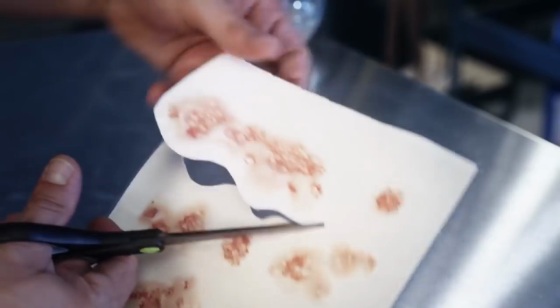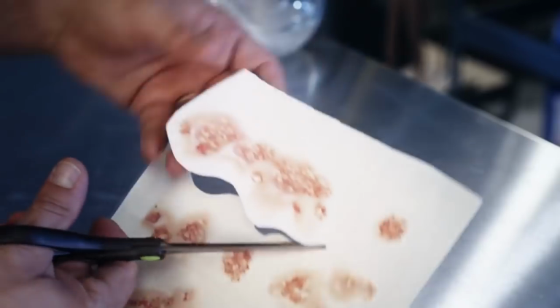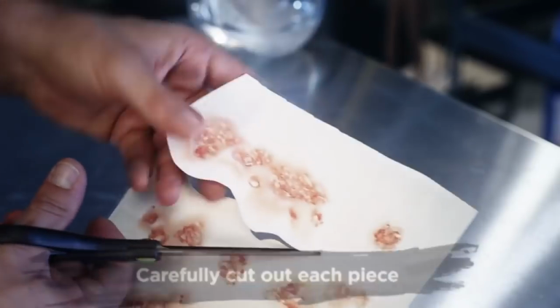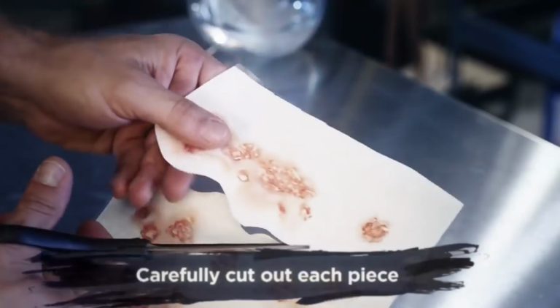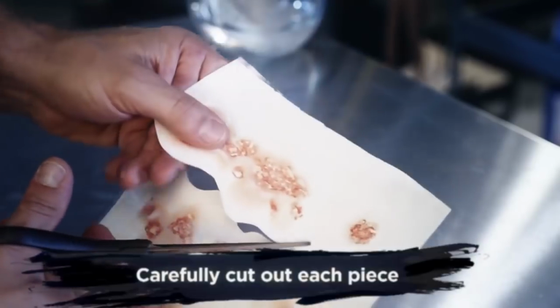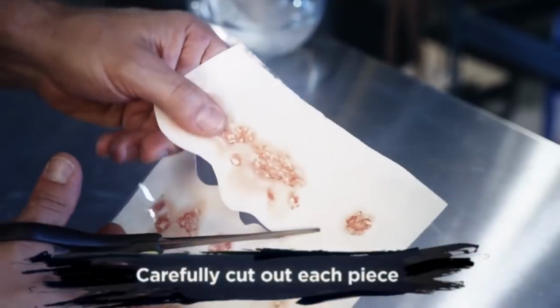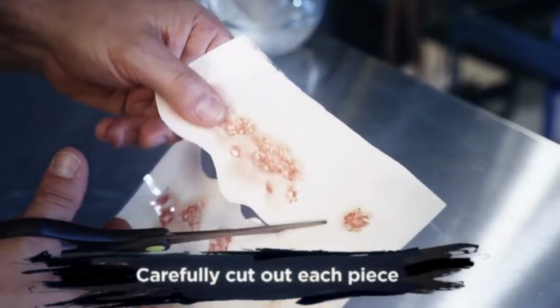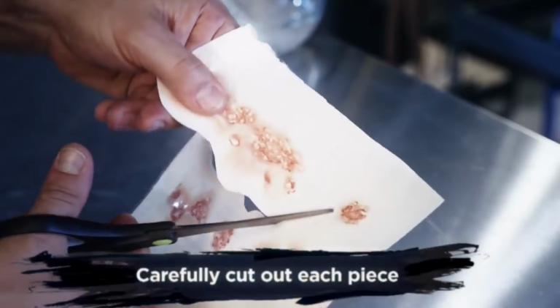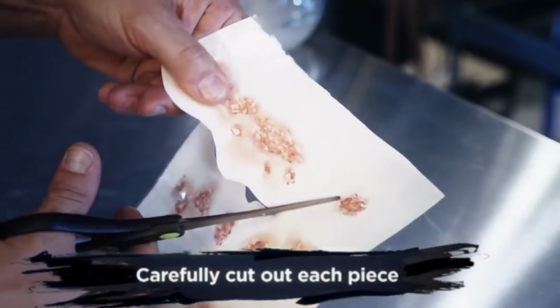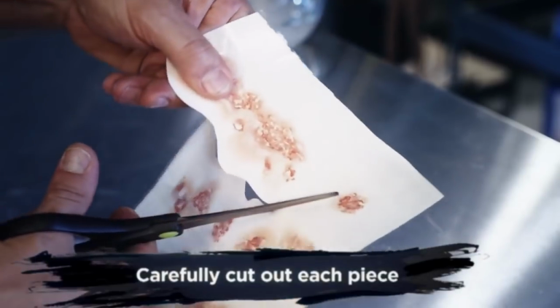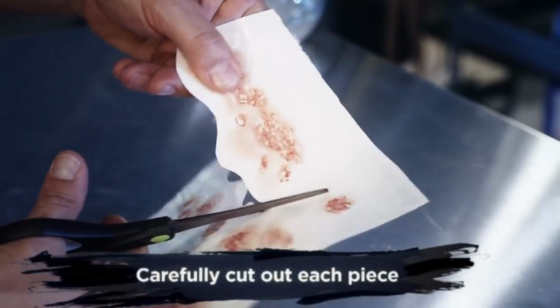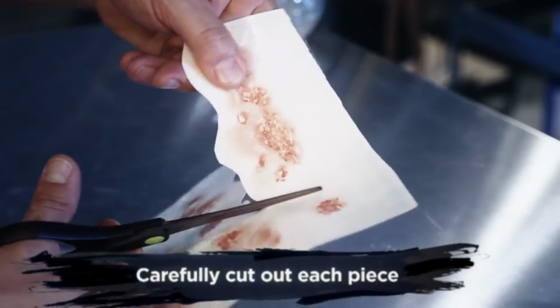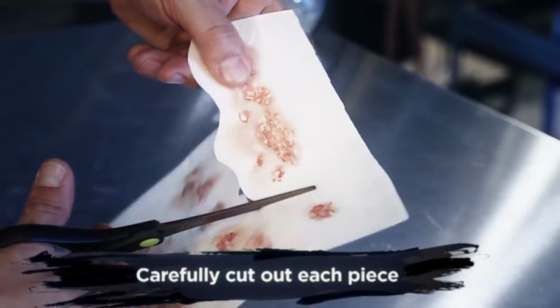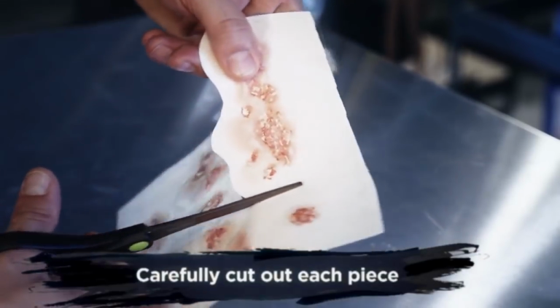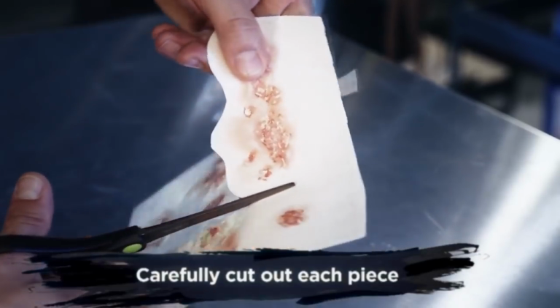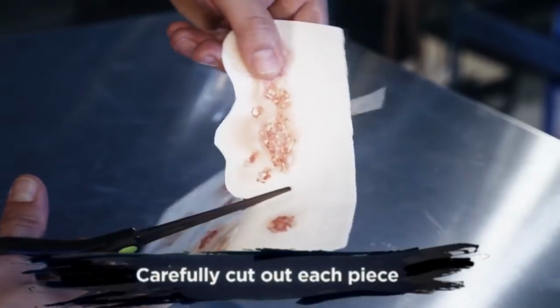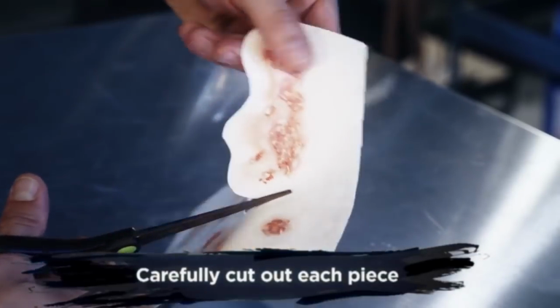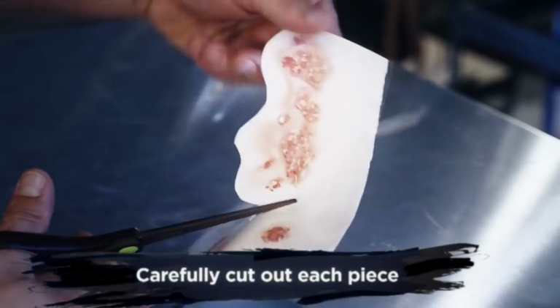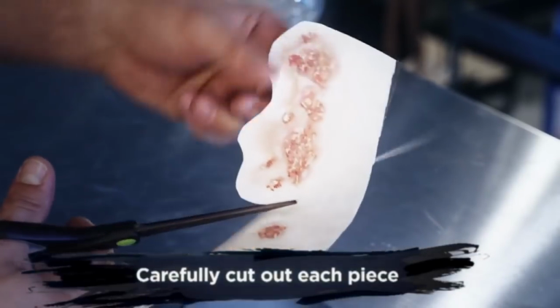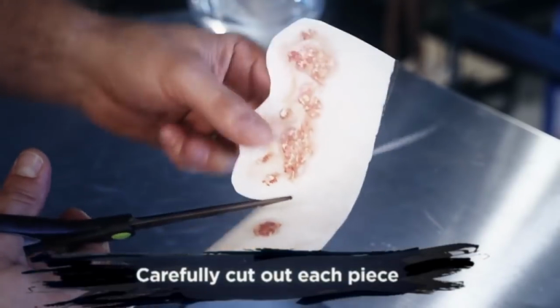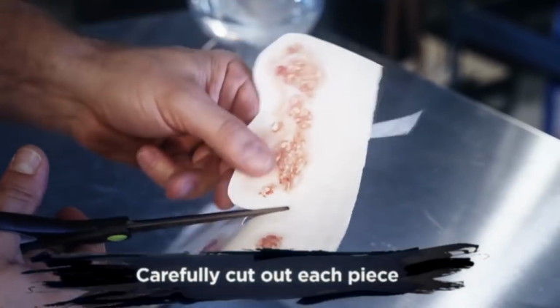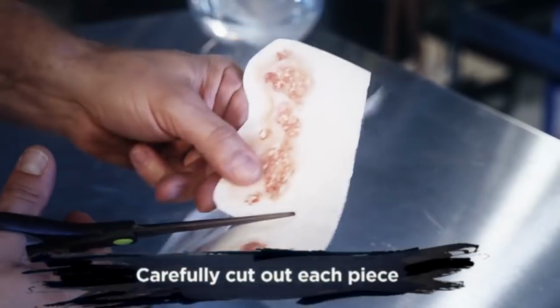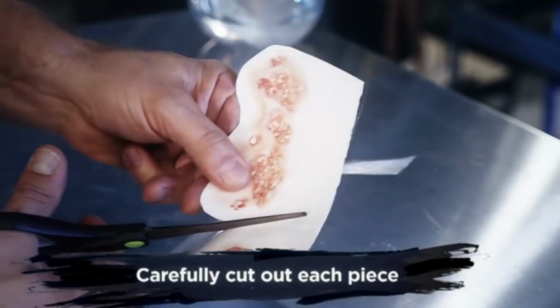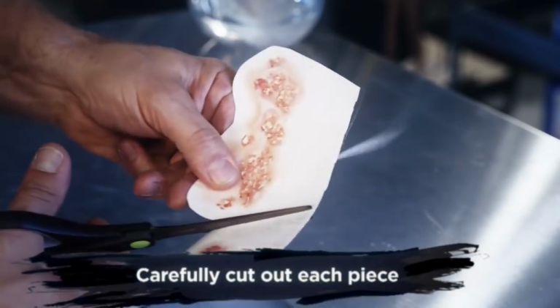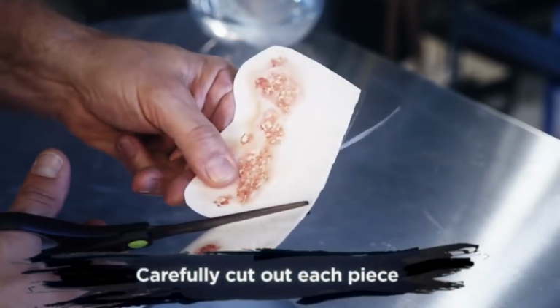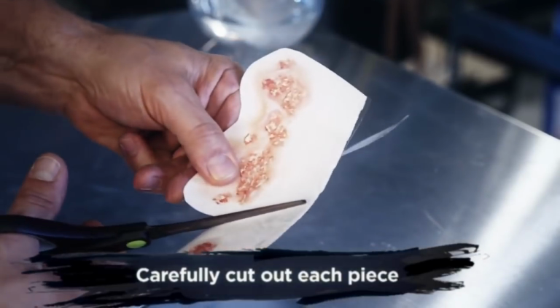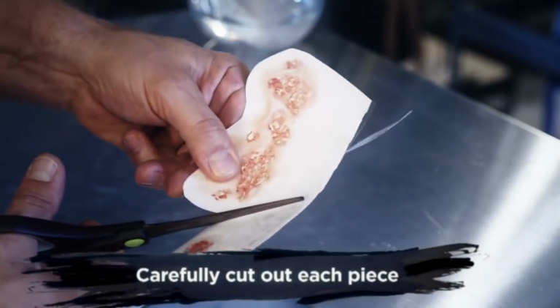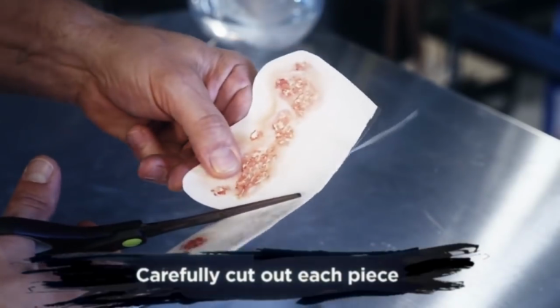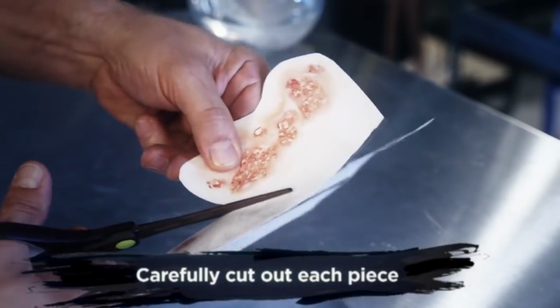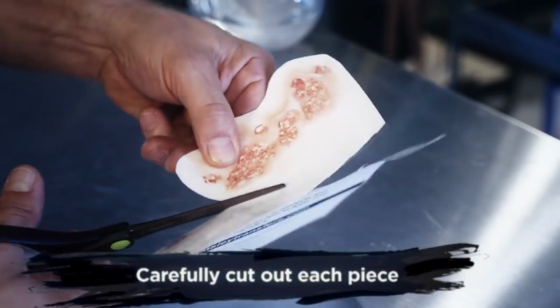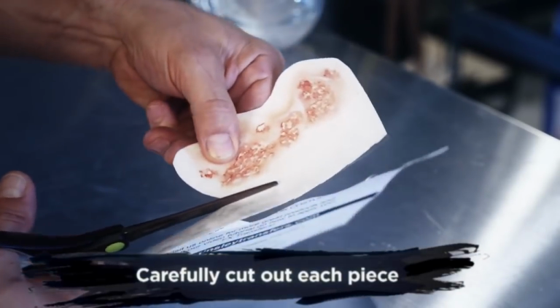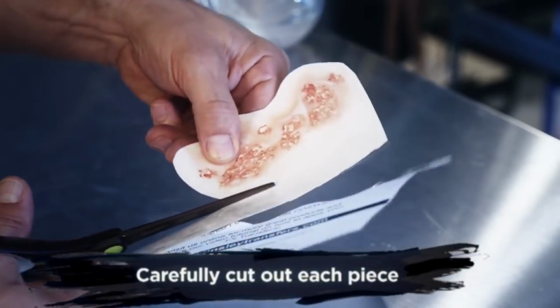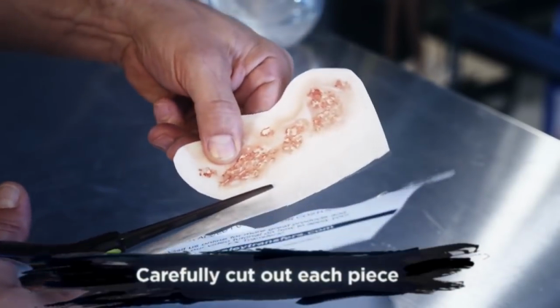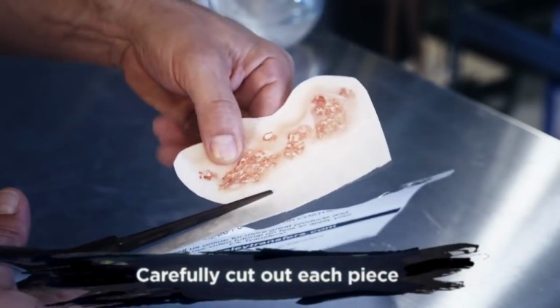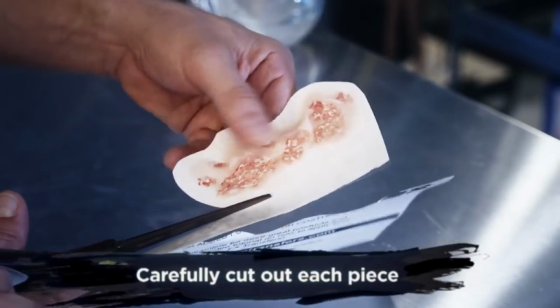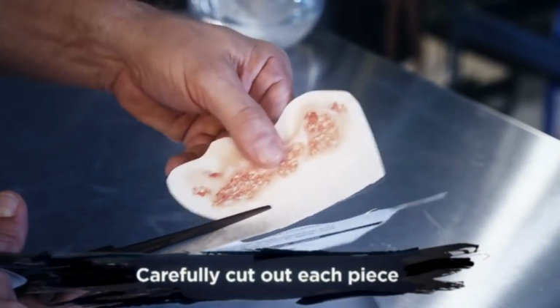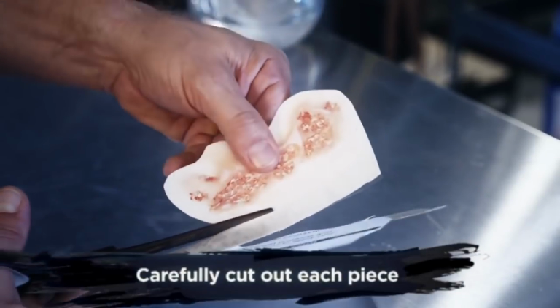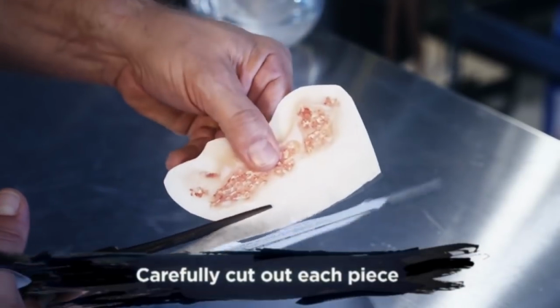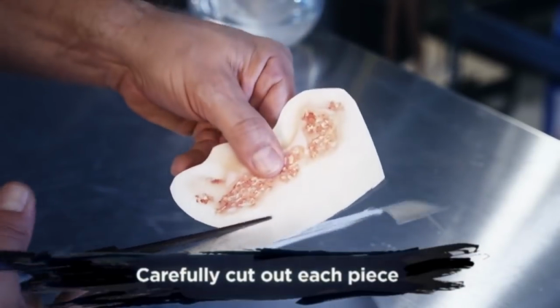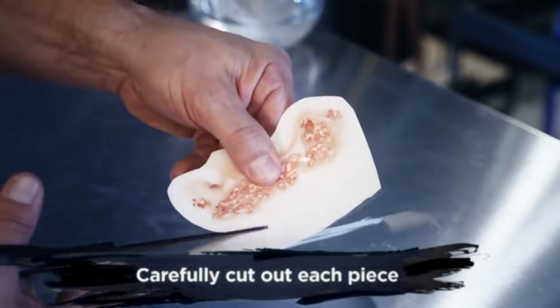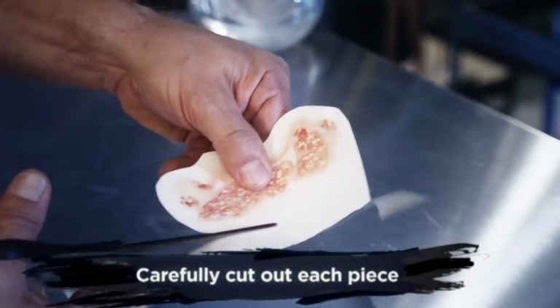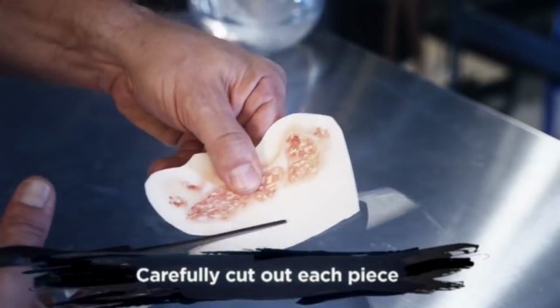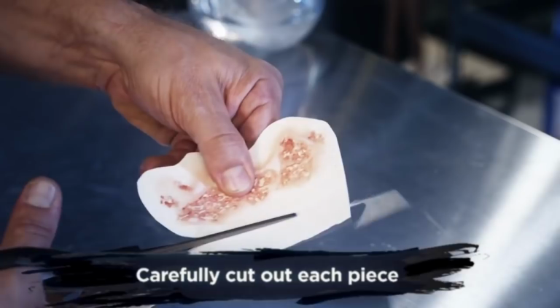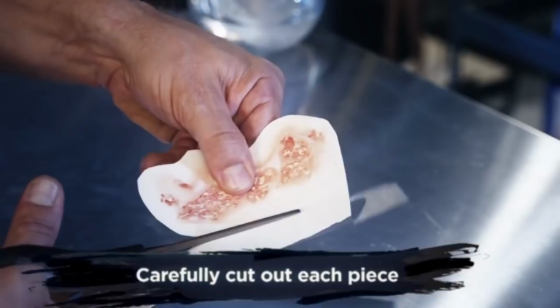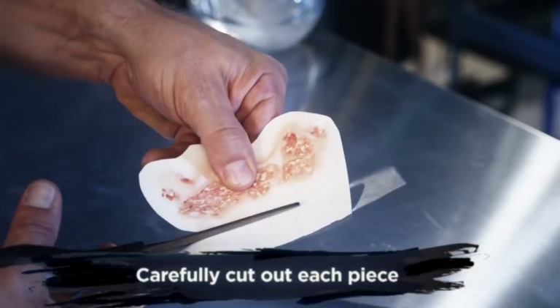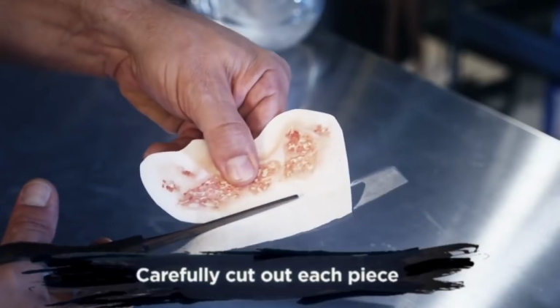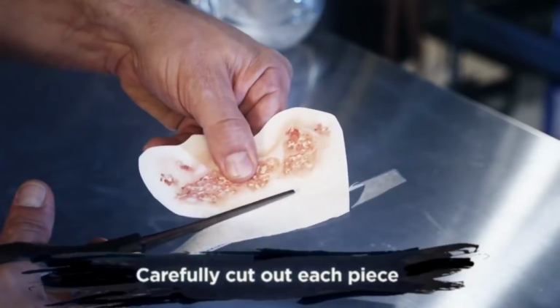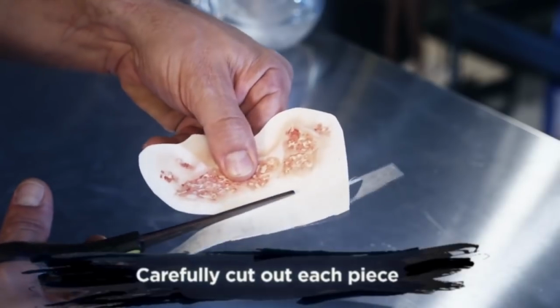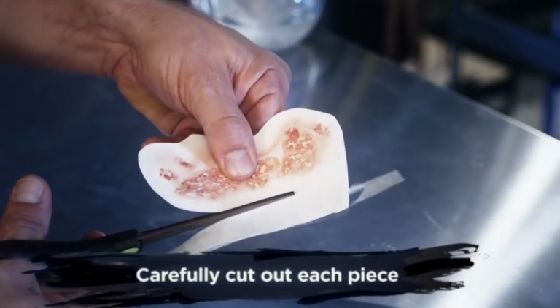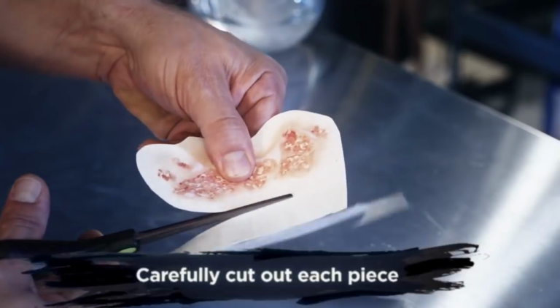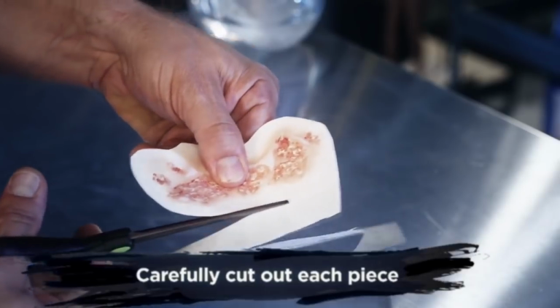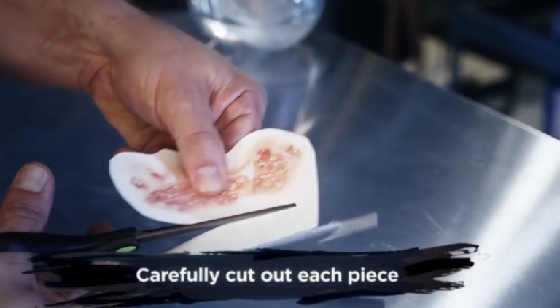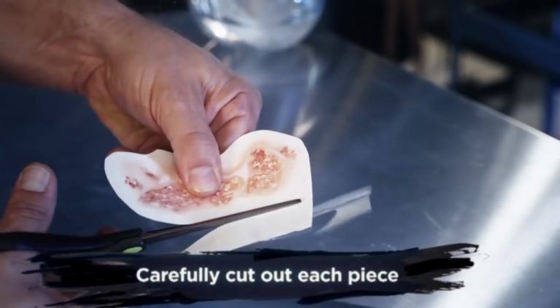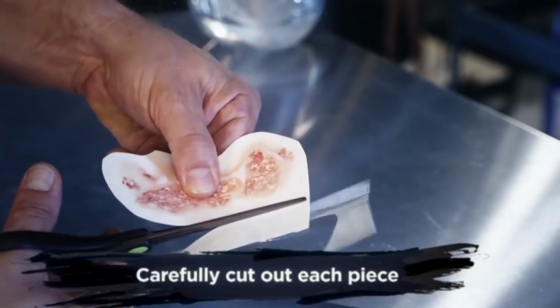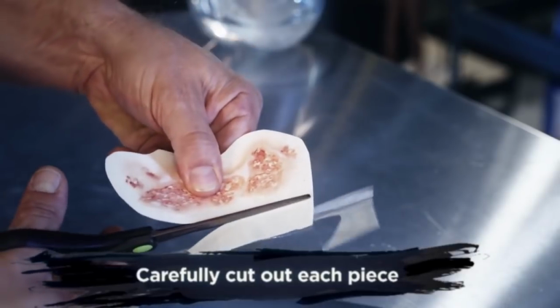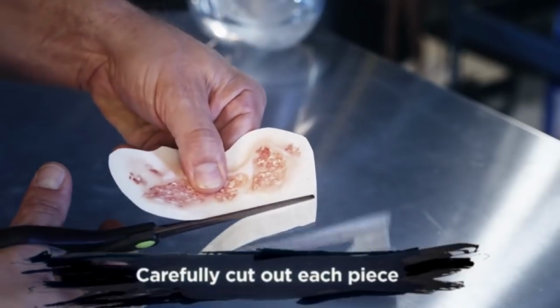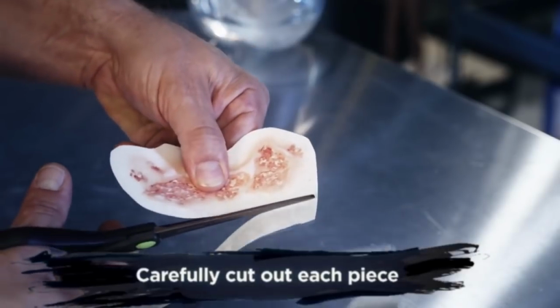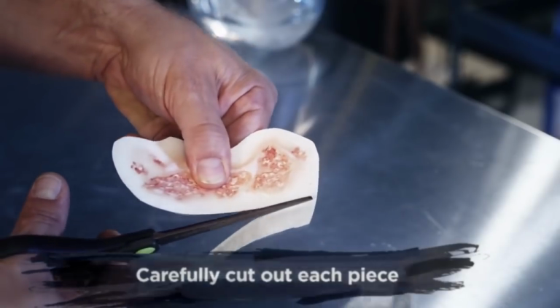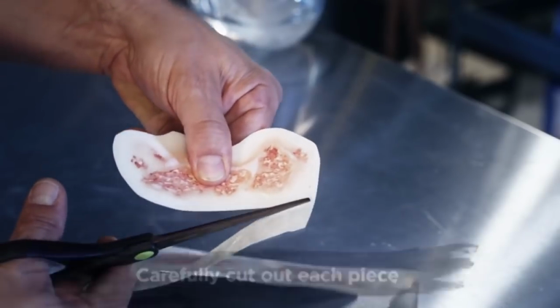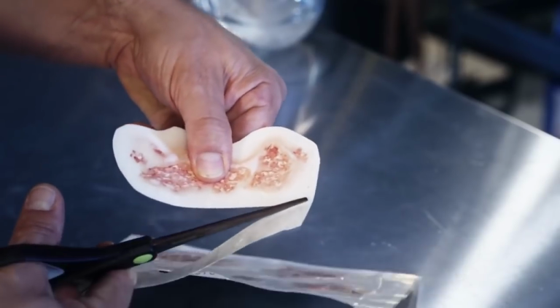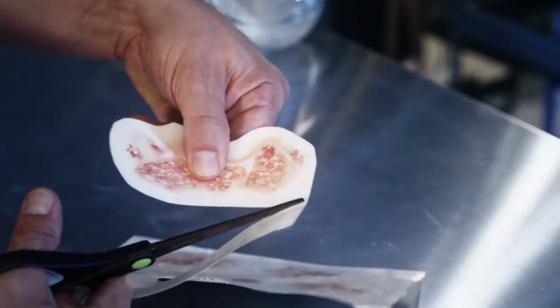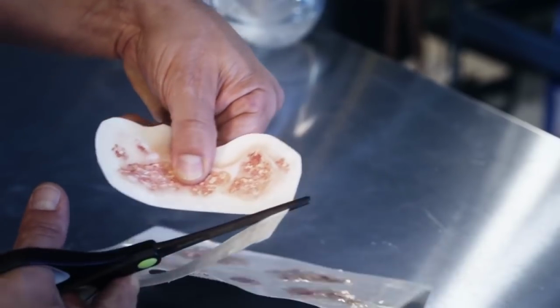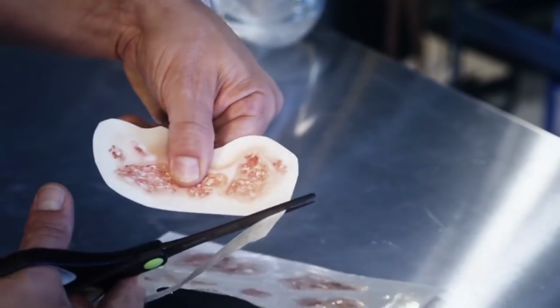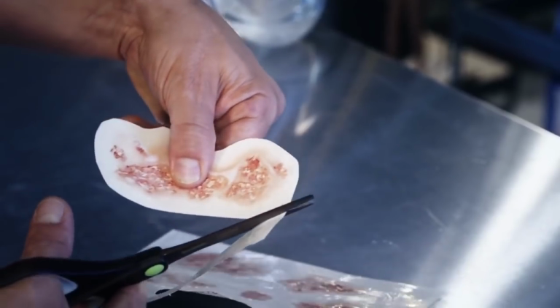Next, you want to cut around each of the pieces that you are going to use, being careful not to cut into the edge of your transfer.